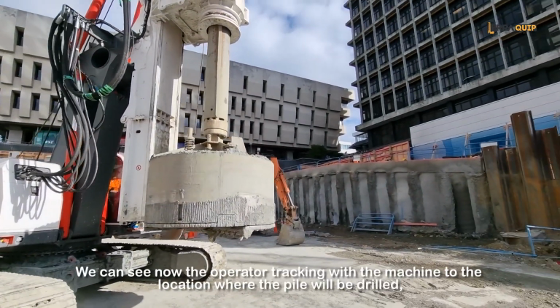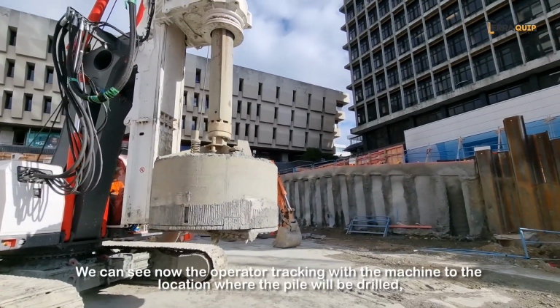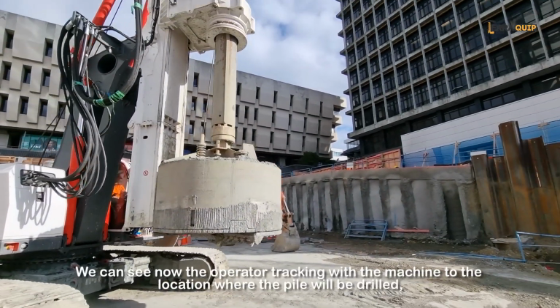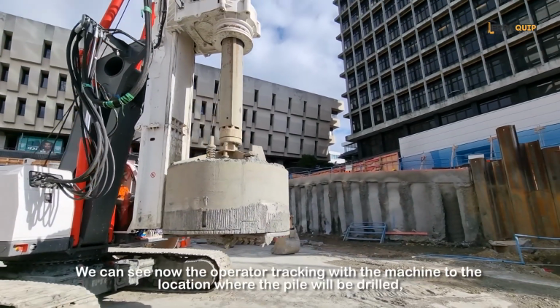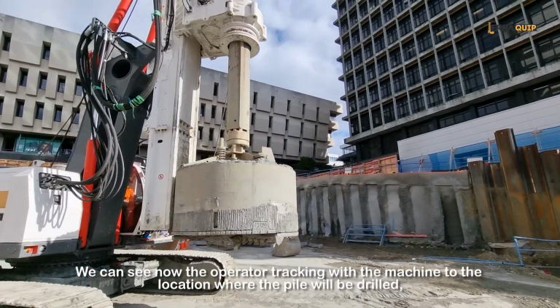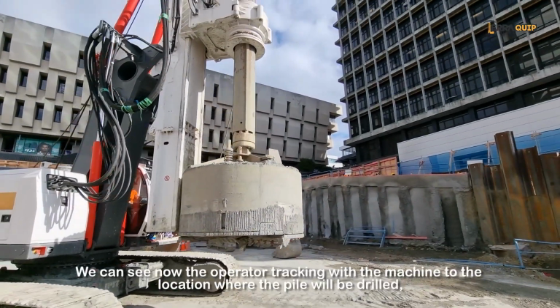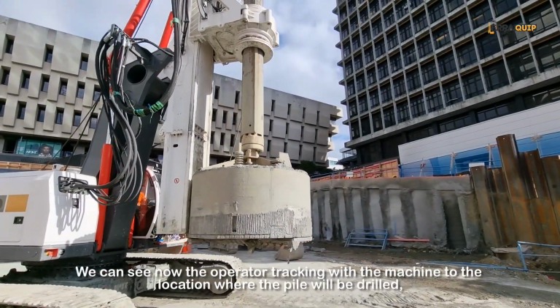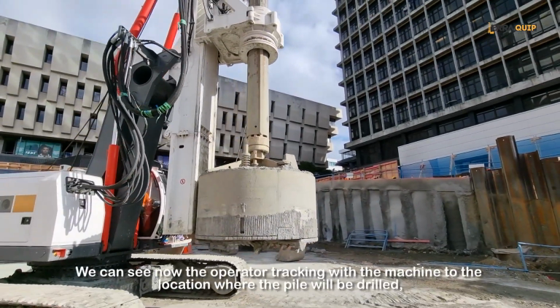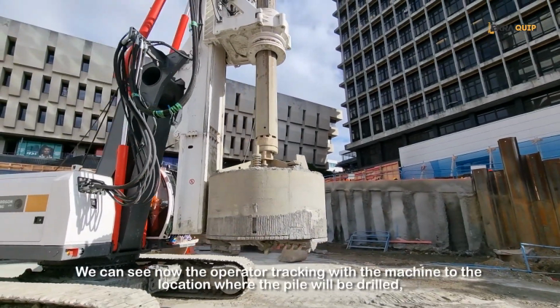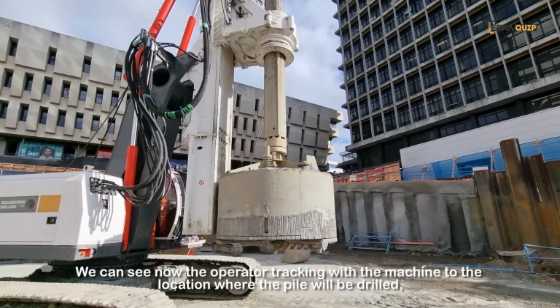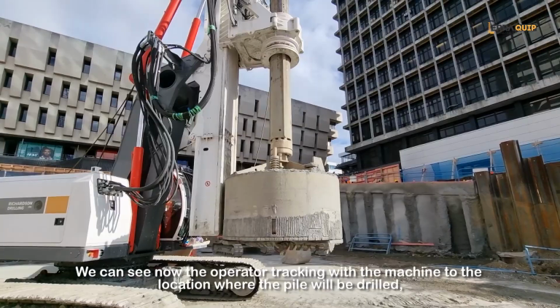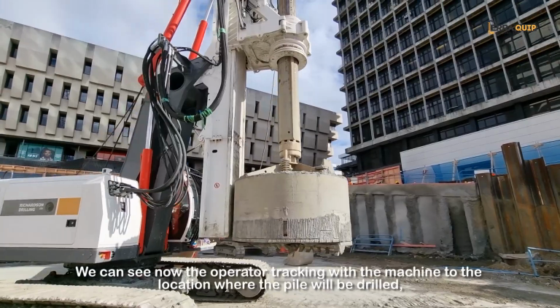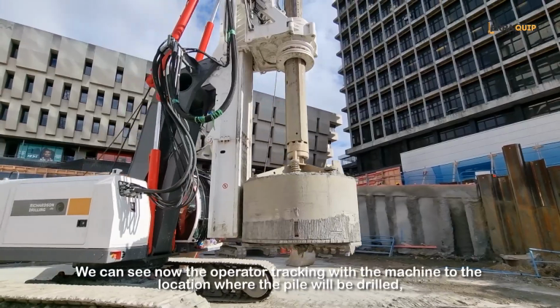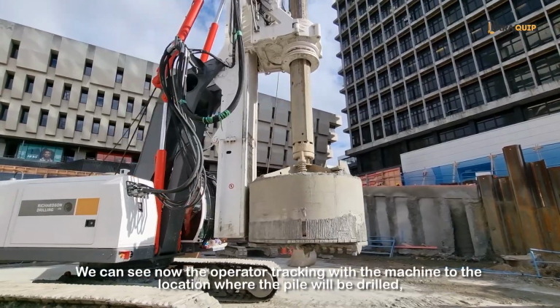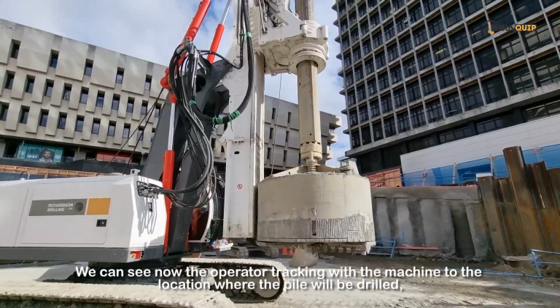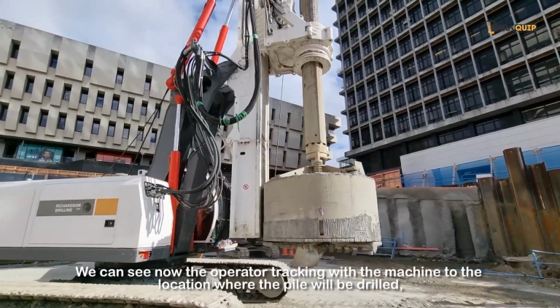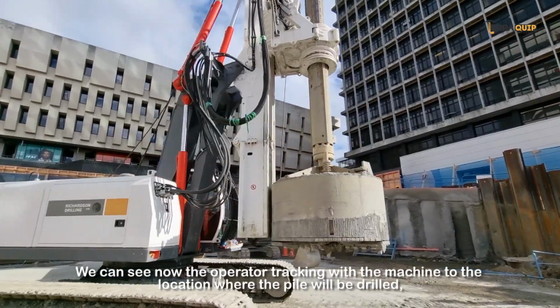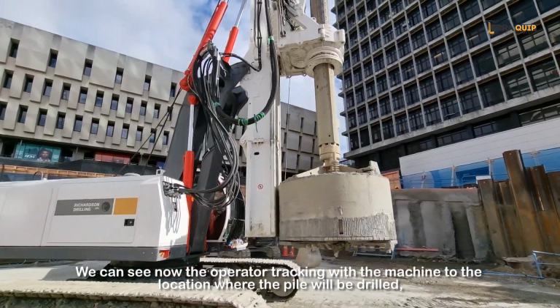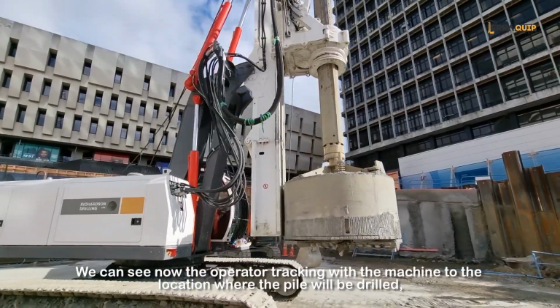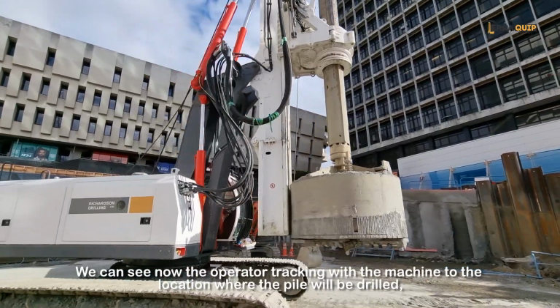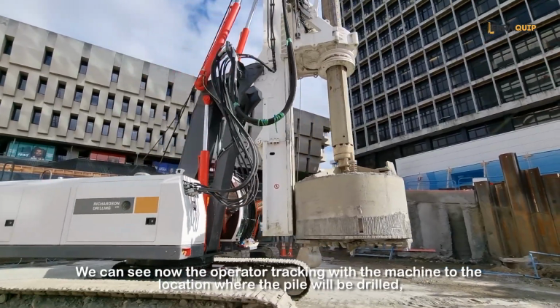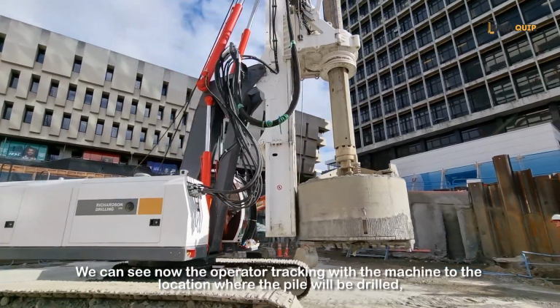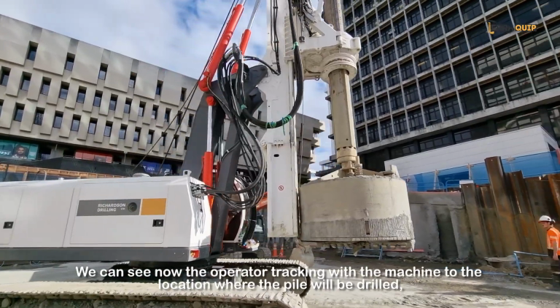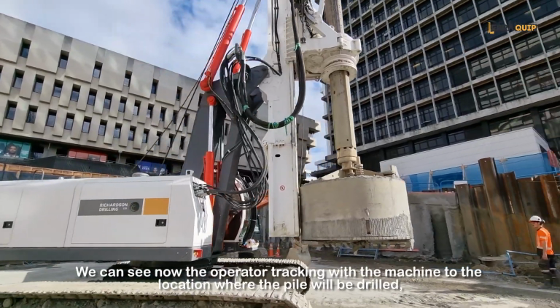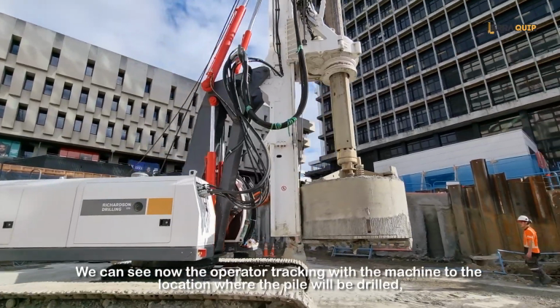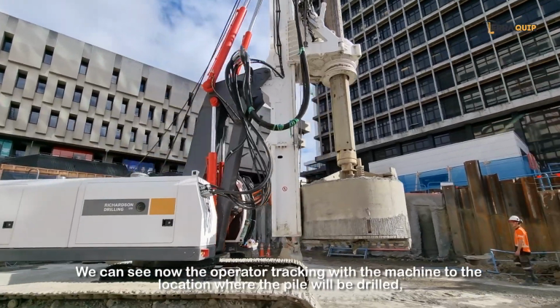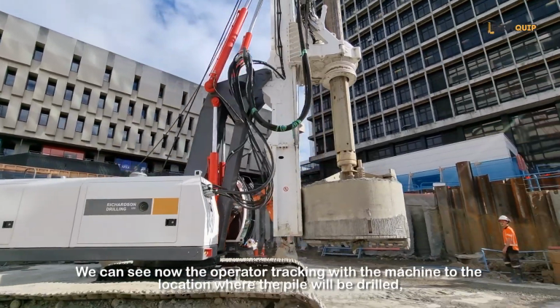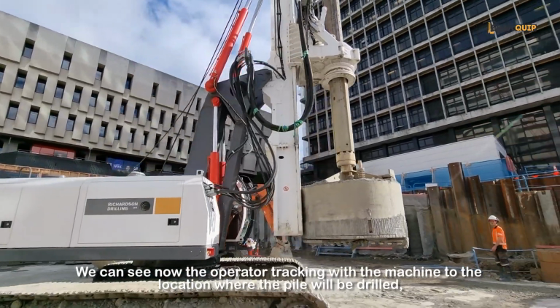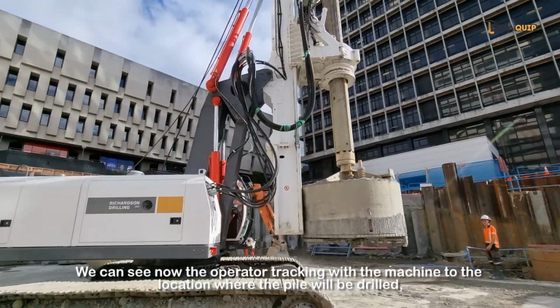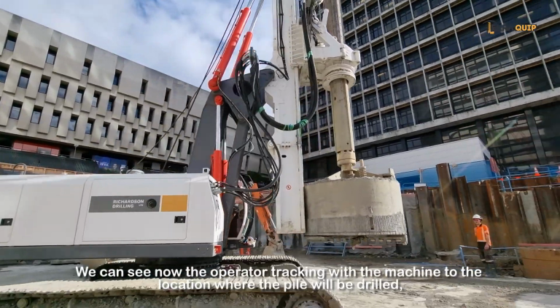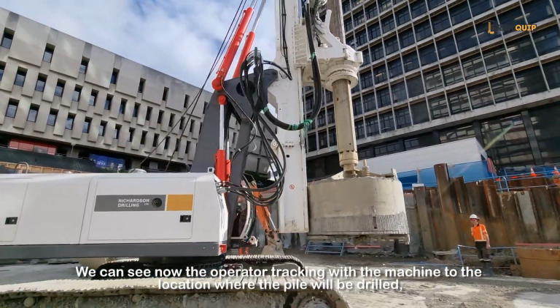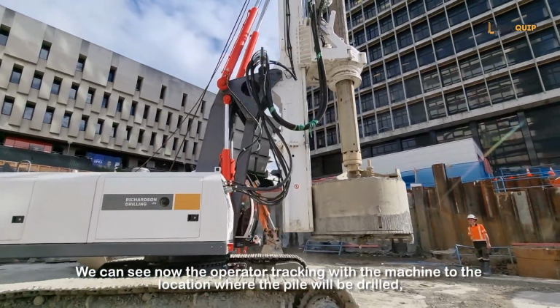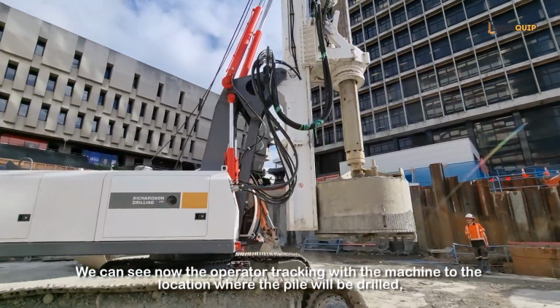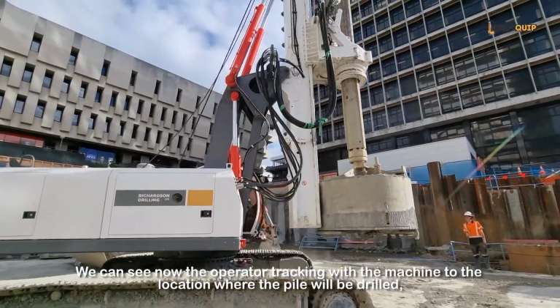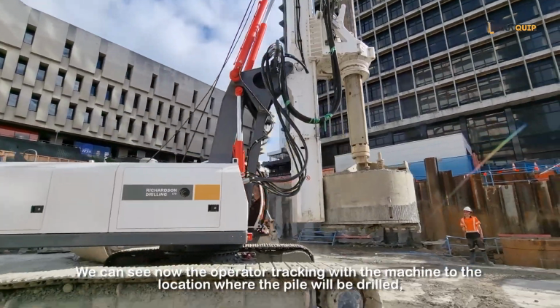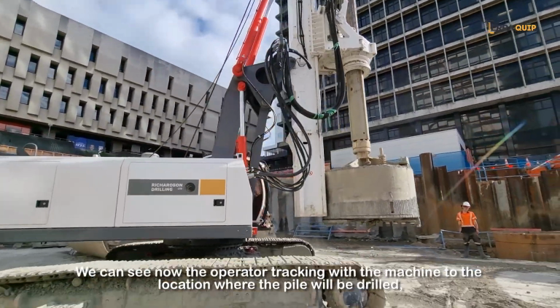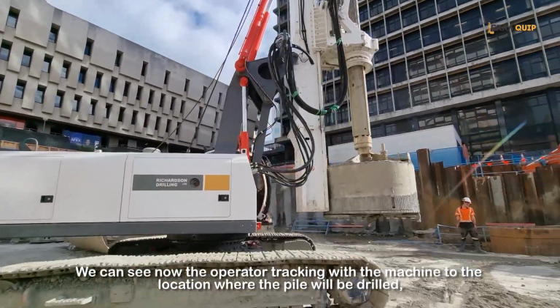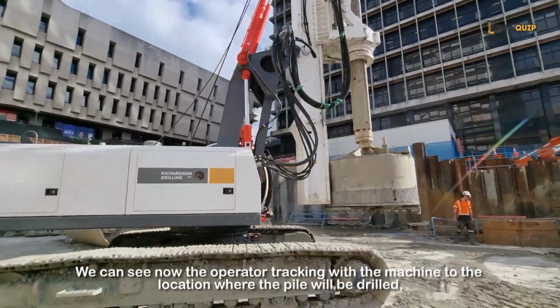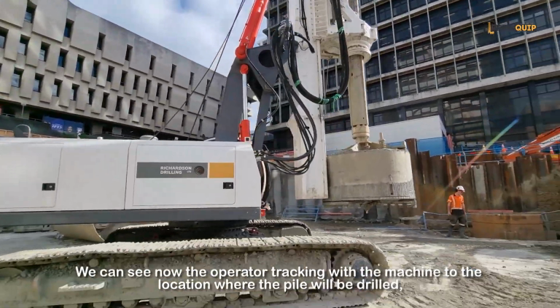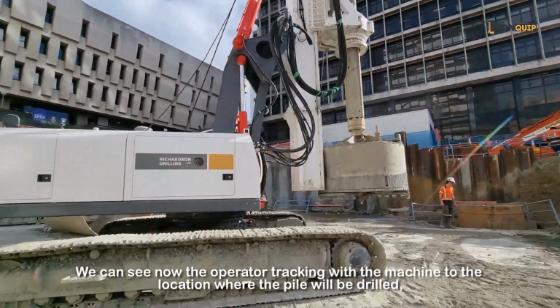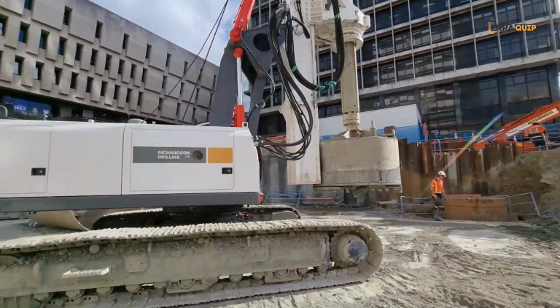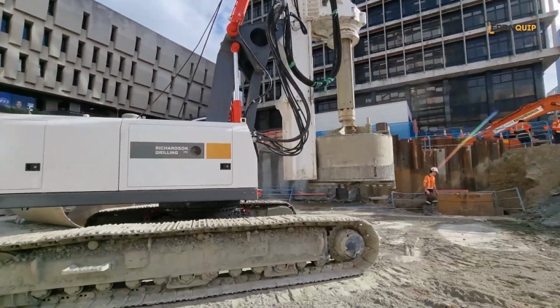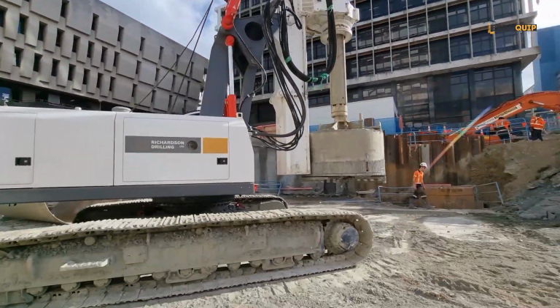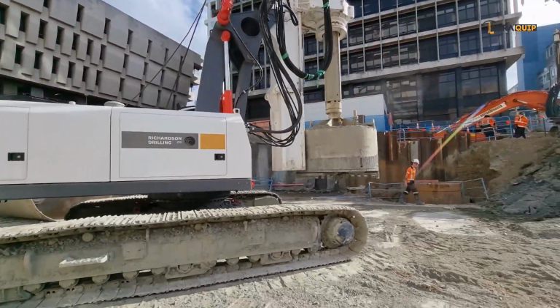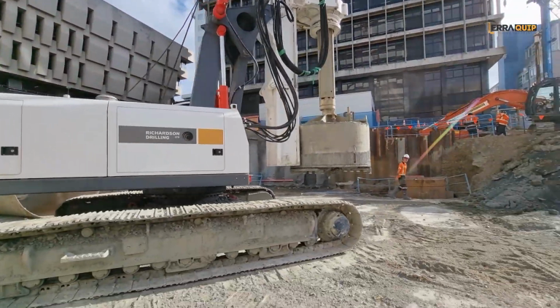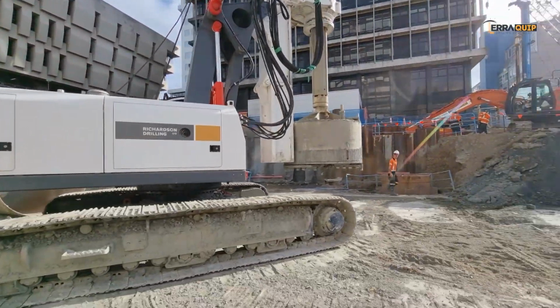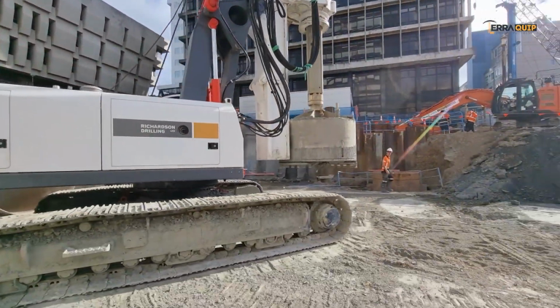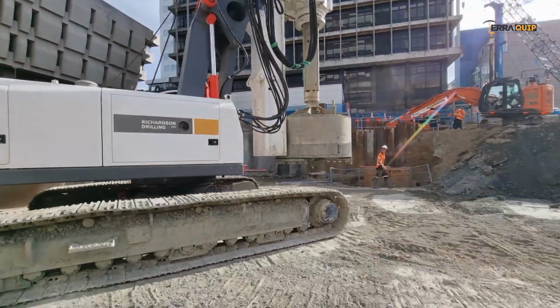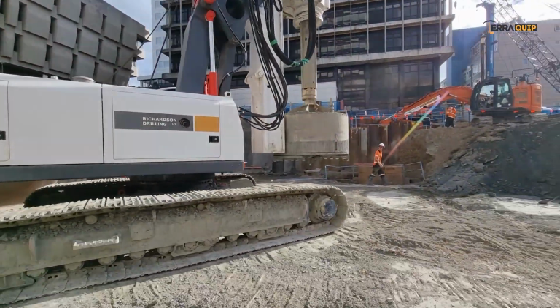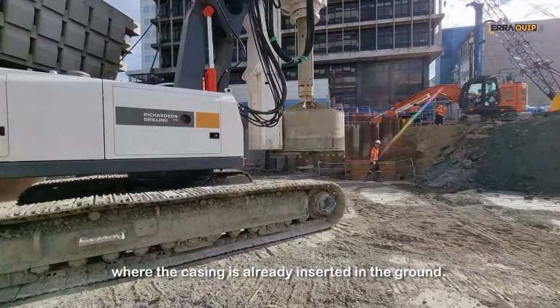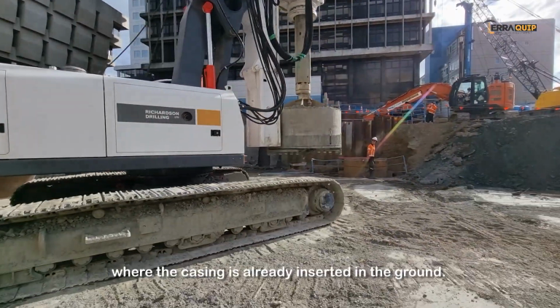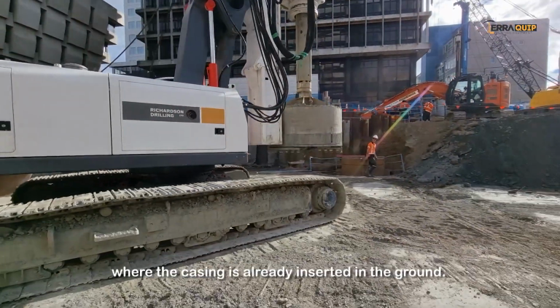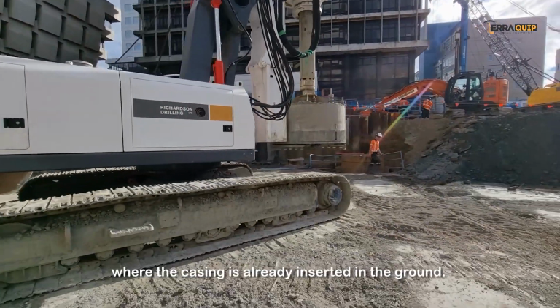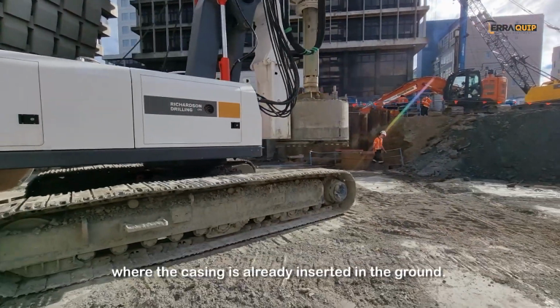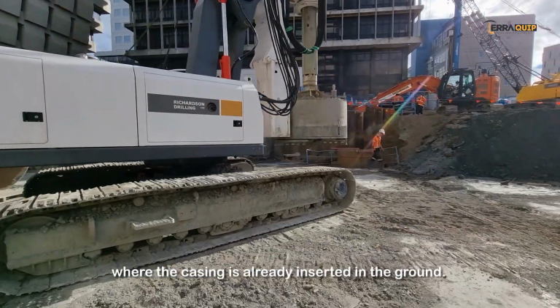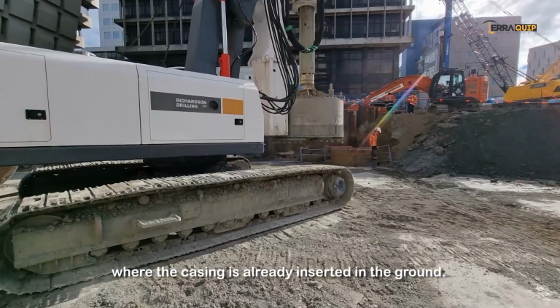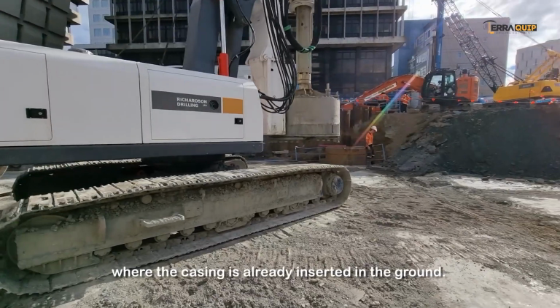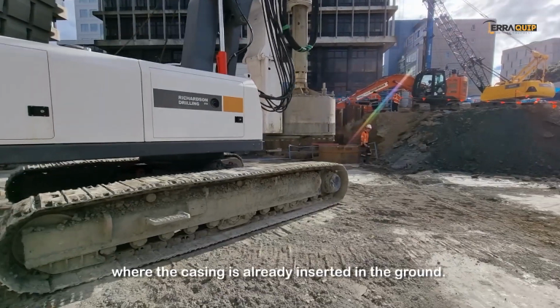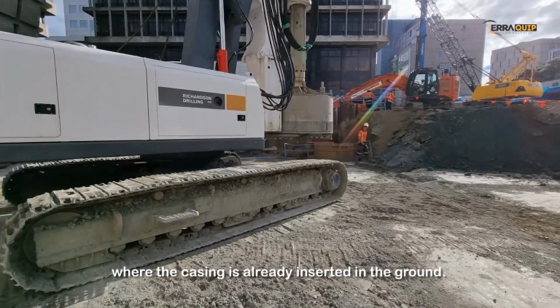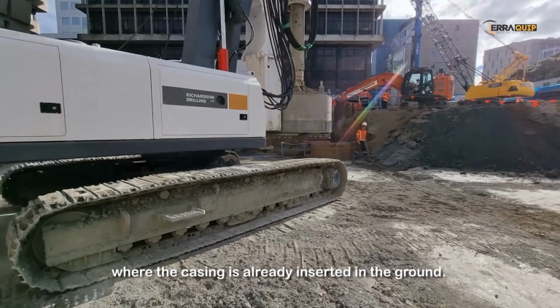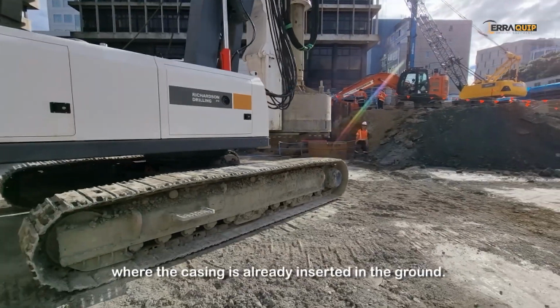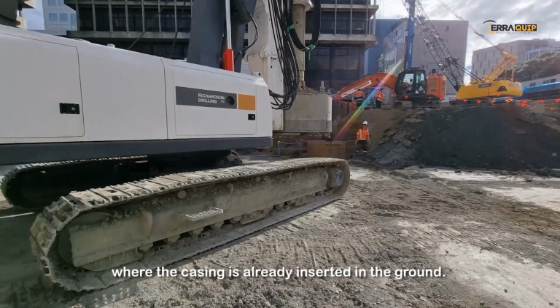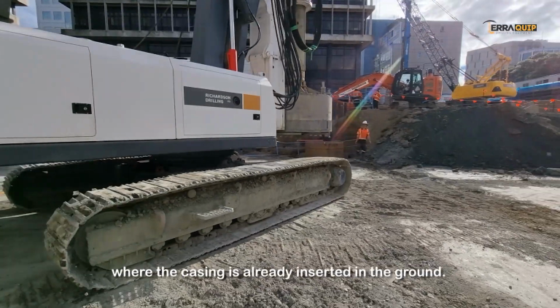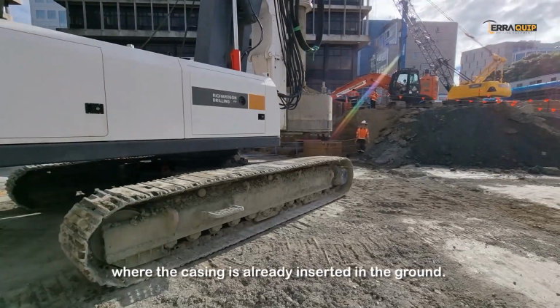We can see now the operator tracking with the machine to the location where the pile will be drilled. The casing is already inserted in the ground.